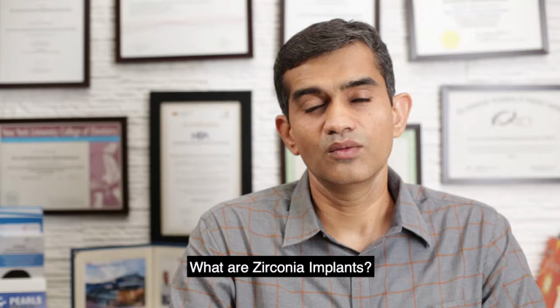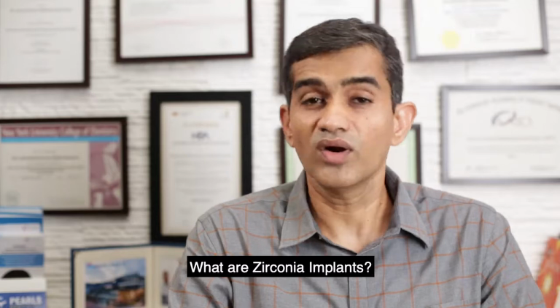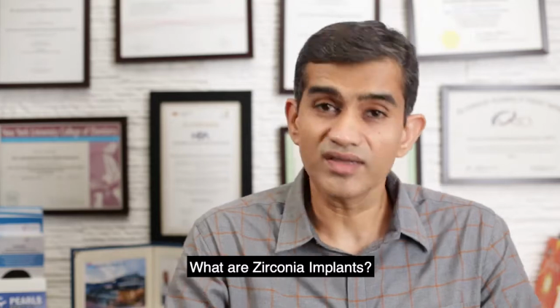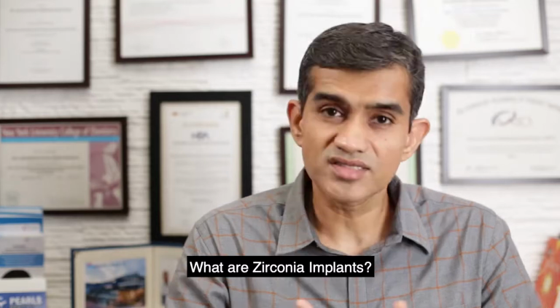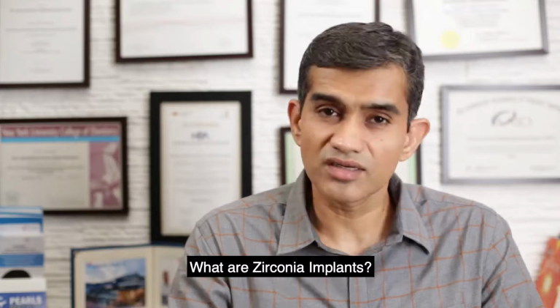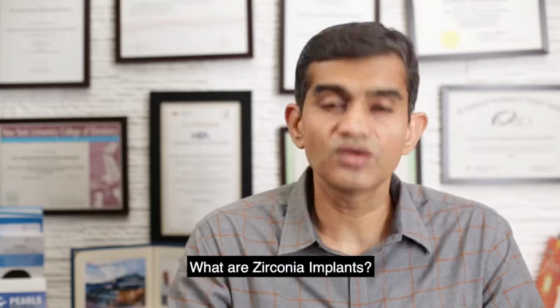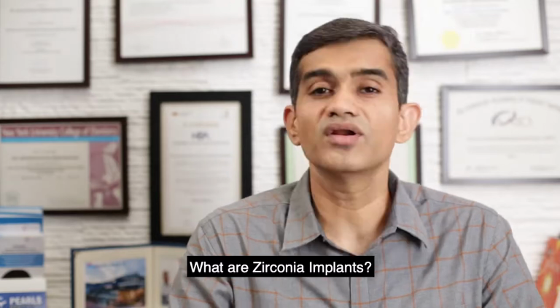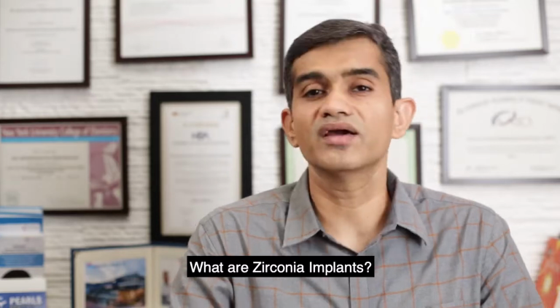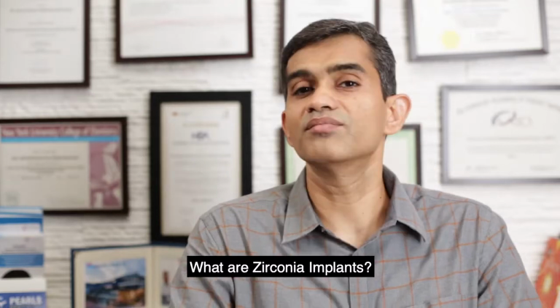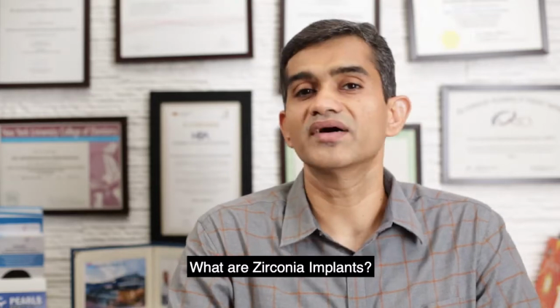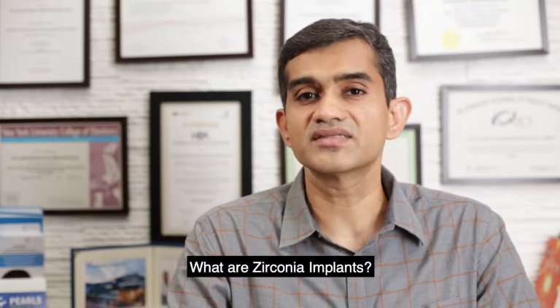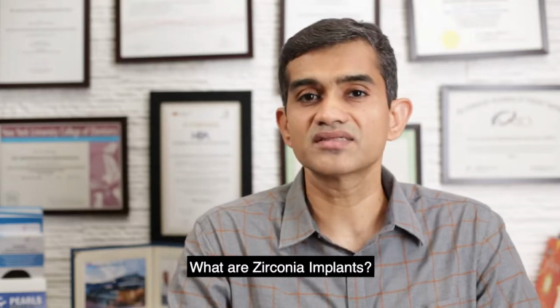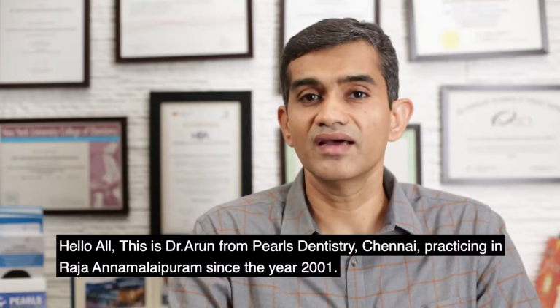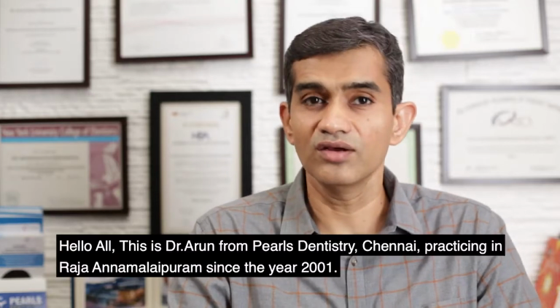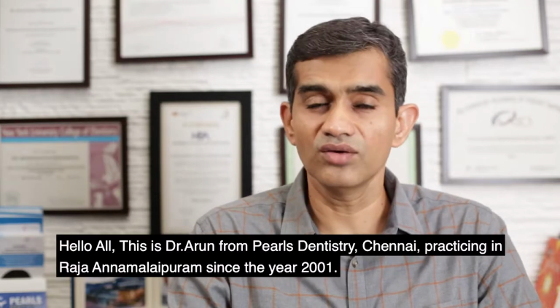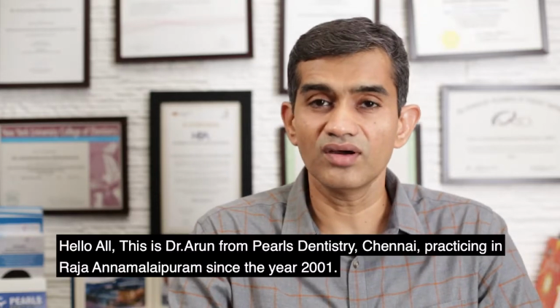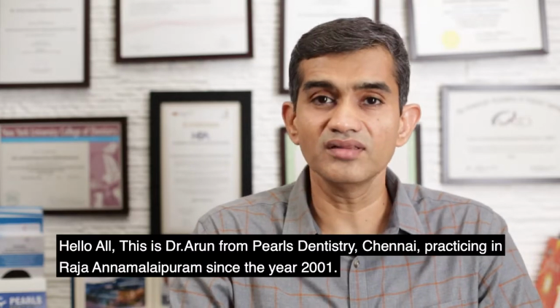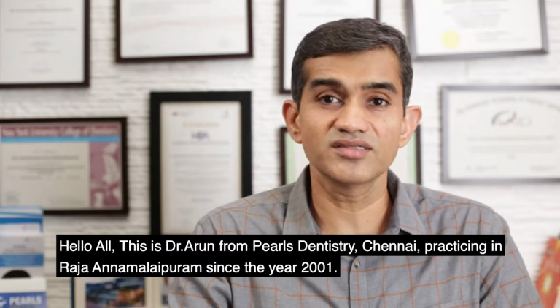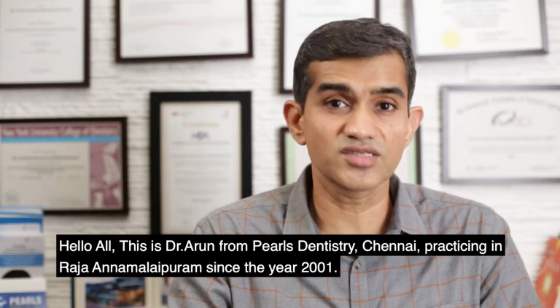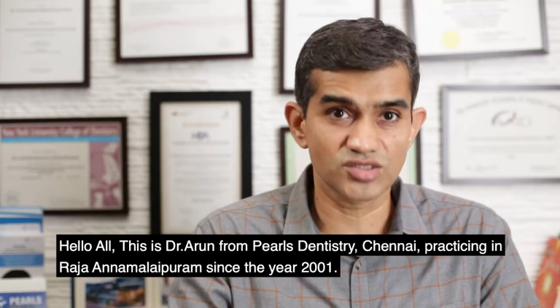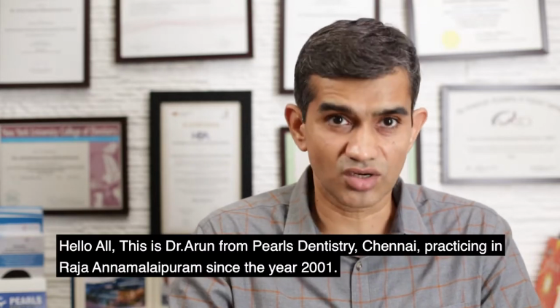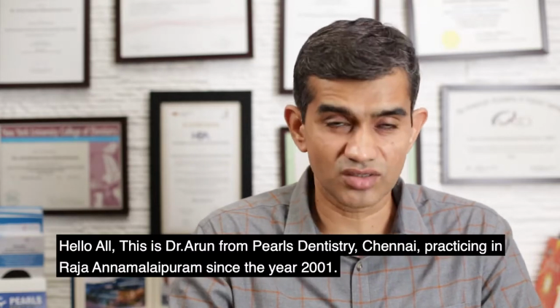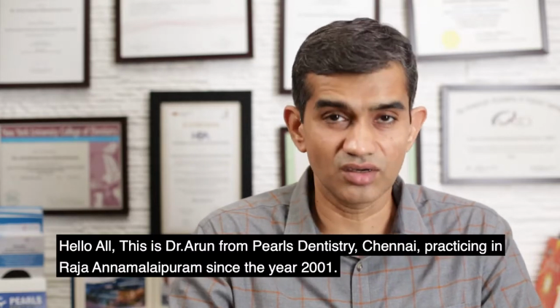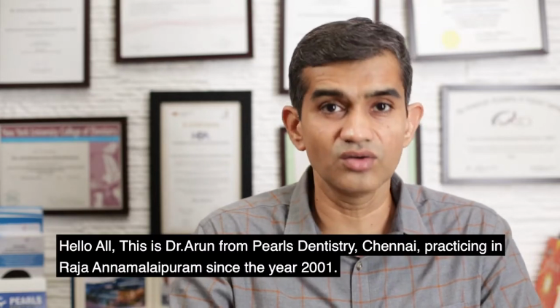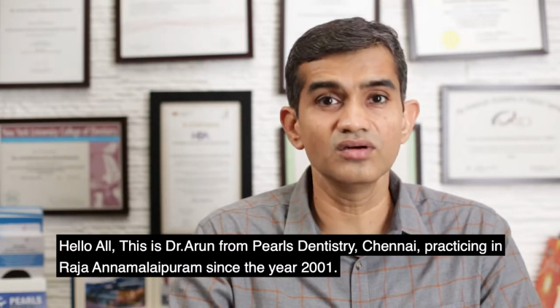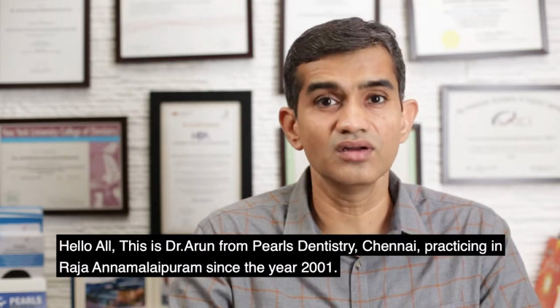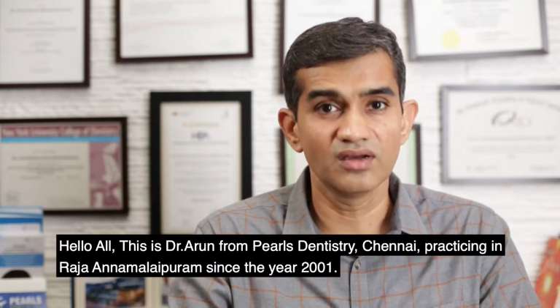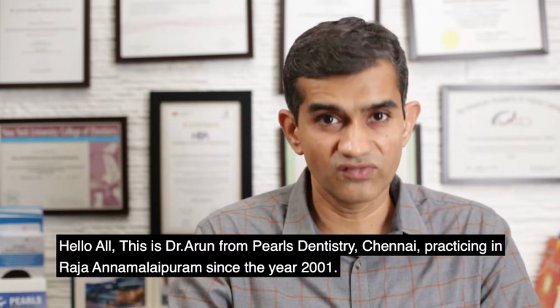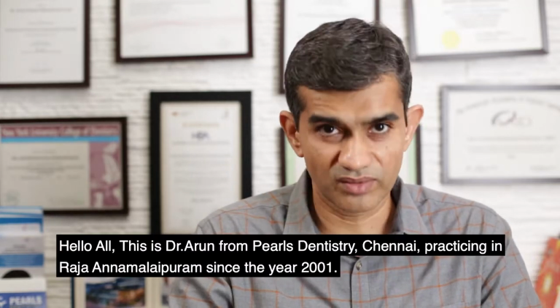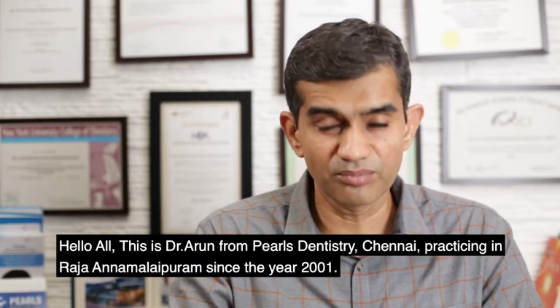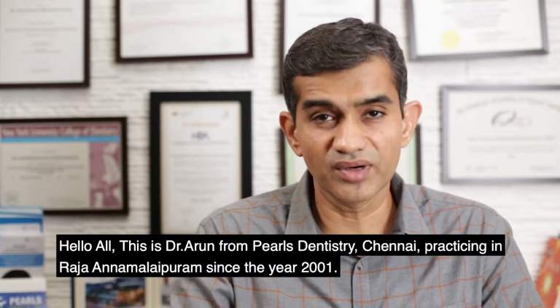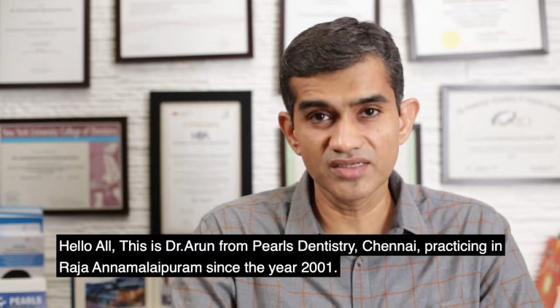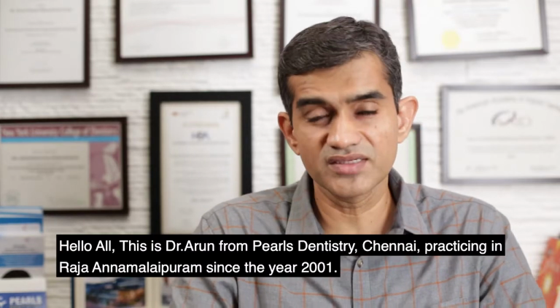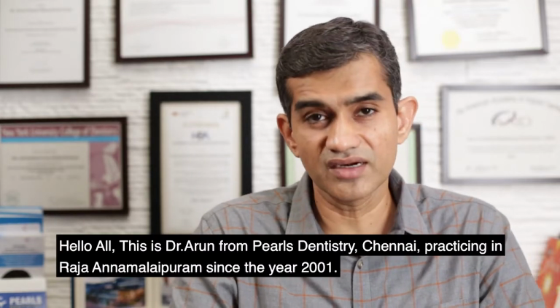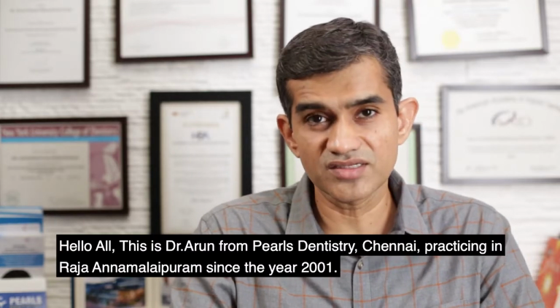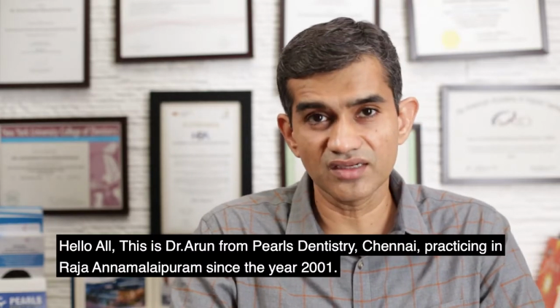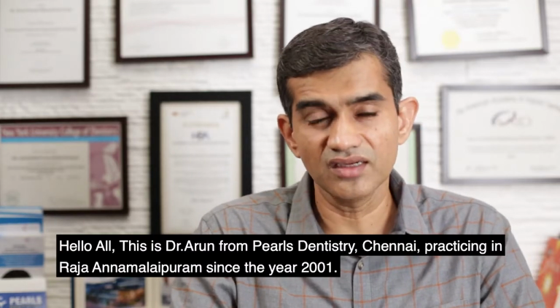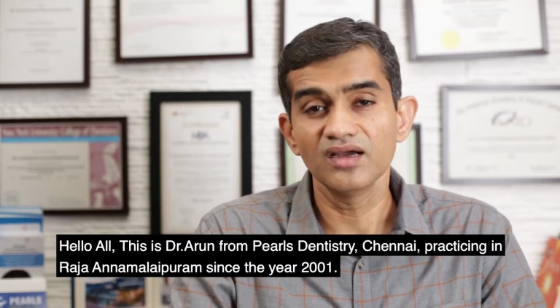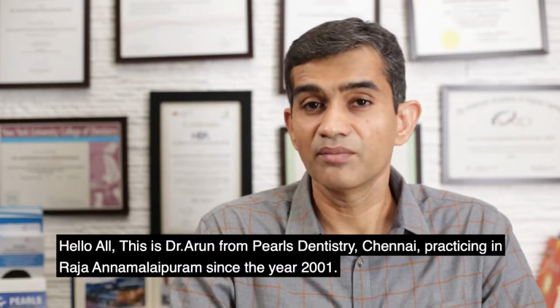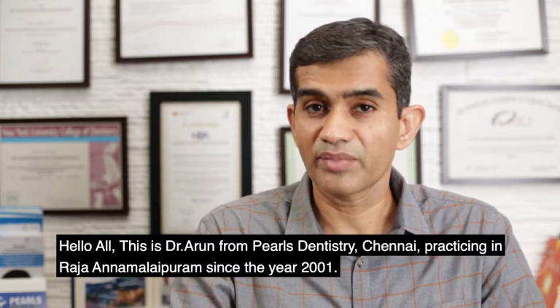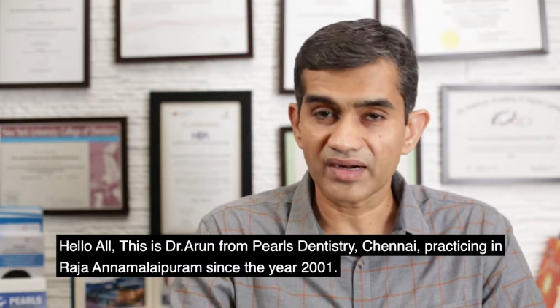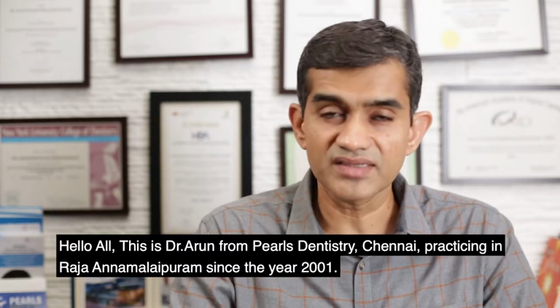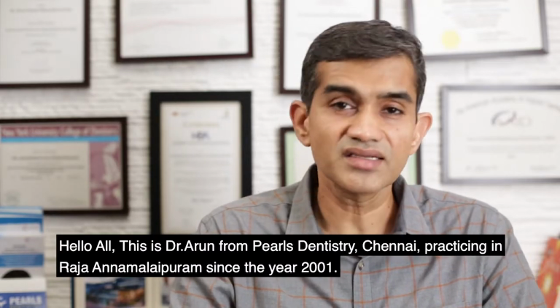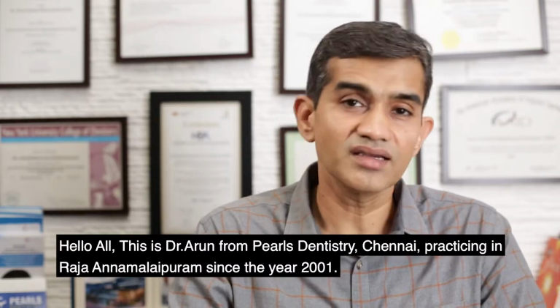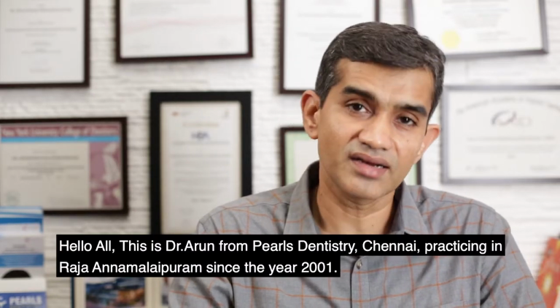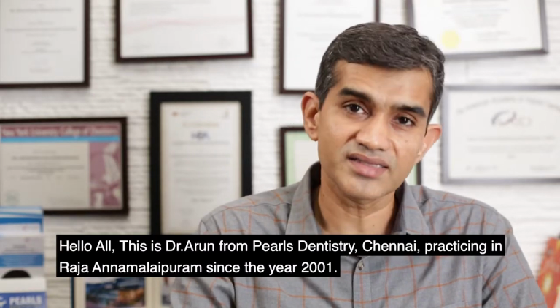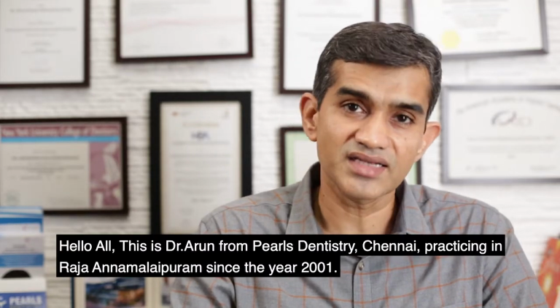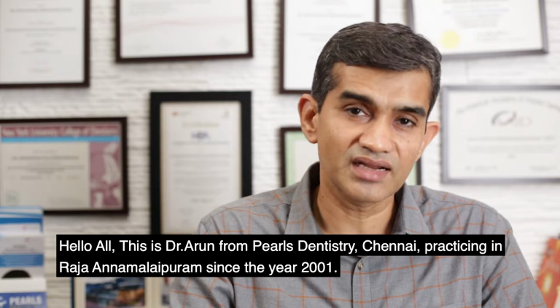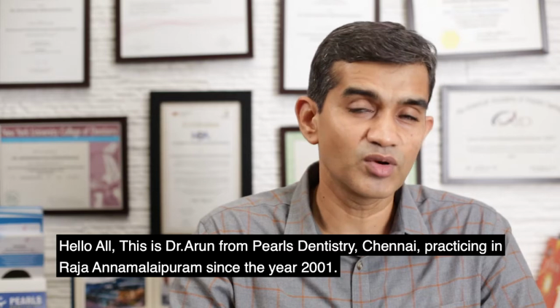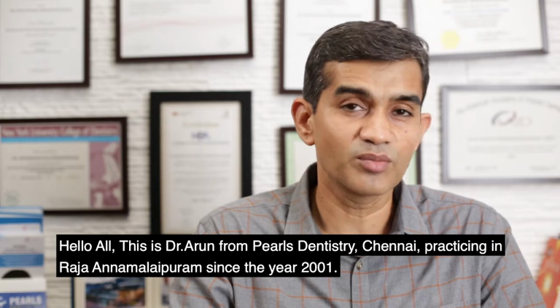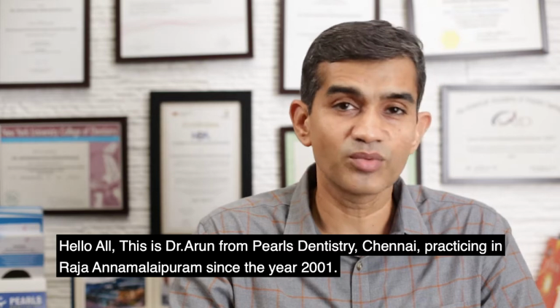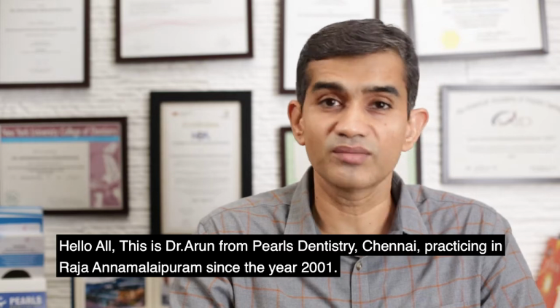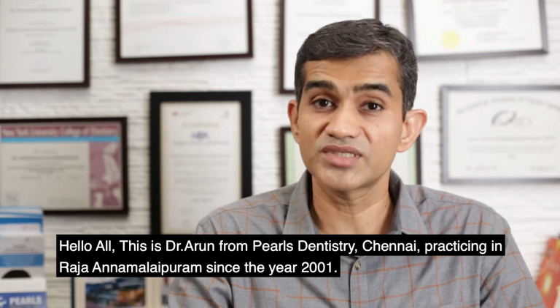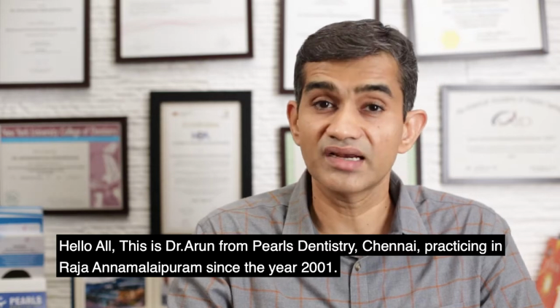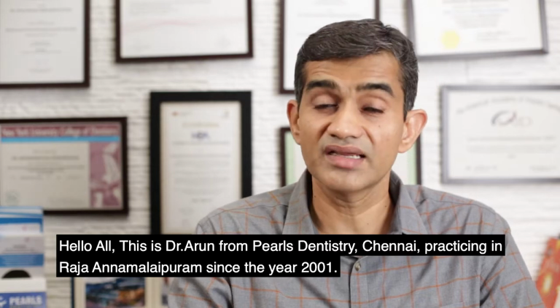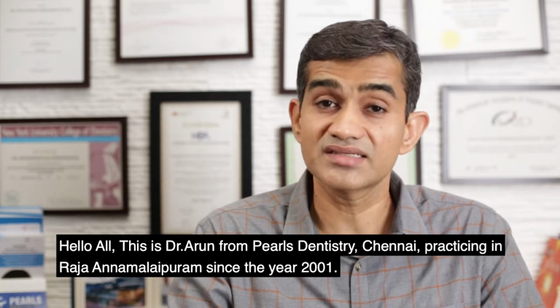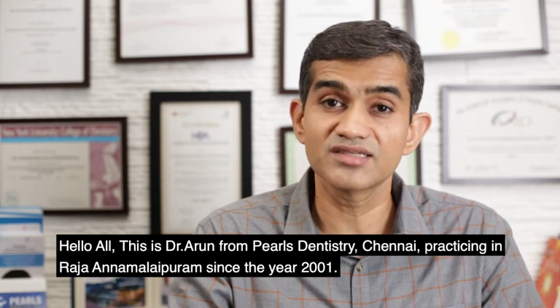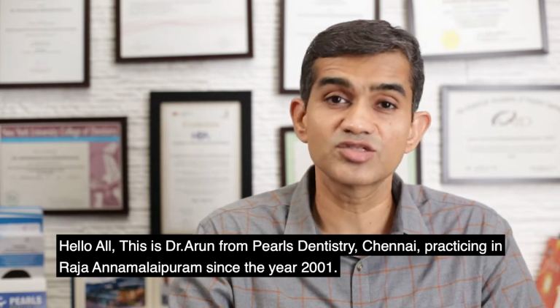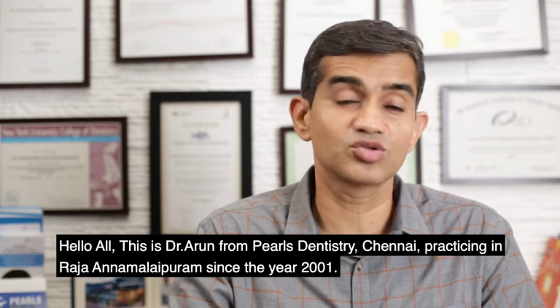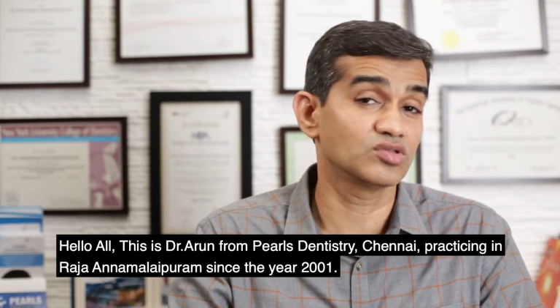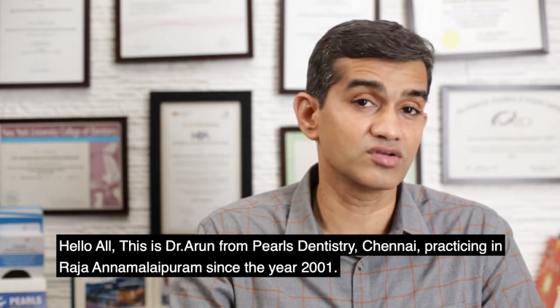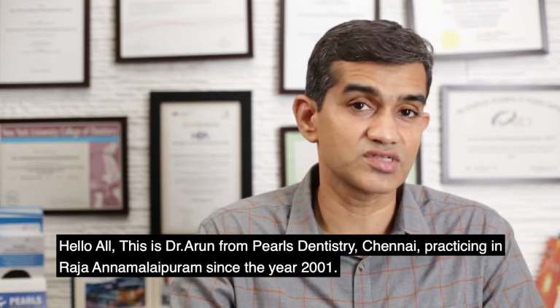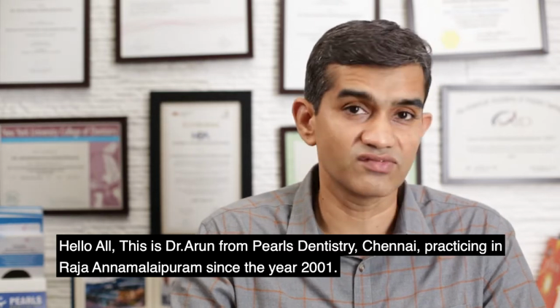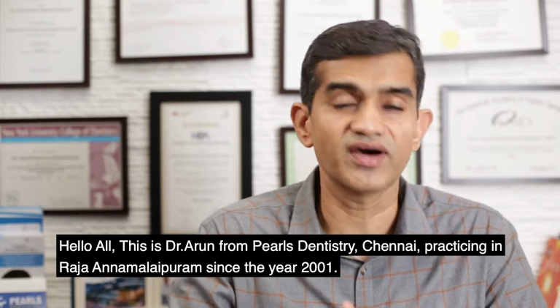What are zirconia implants? Hello all, this is Dr. Arun from Pearls Dentistry, practicing in Raja Annamalai Puram, Chennai since 2001.